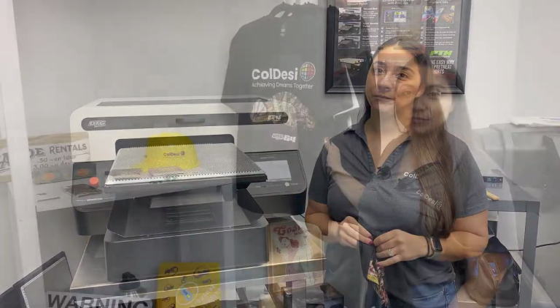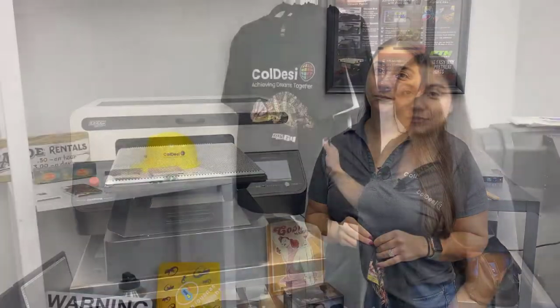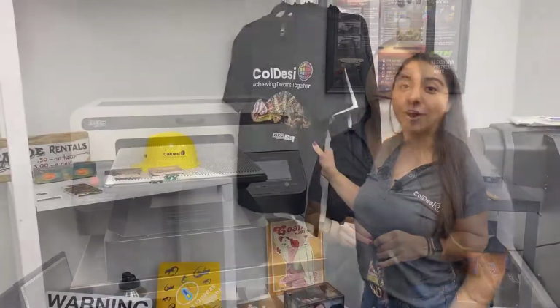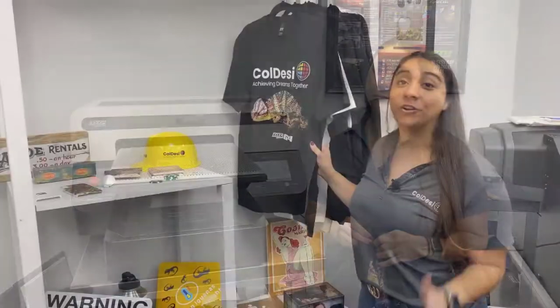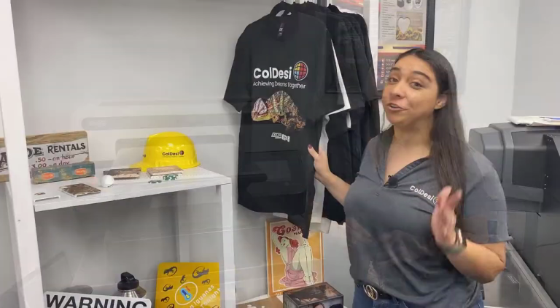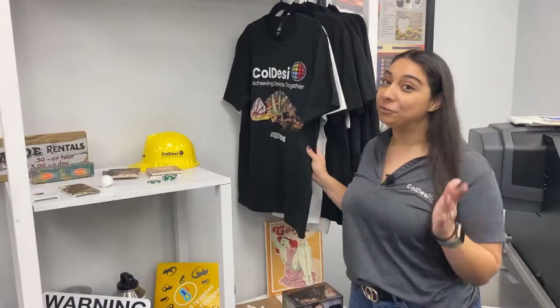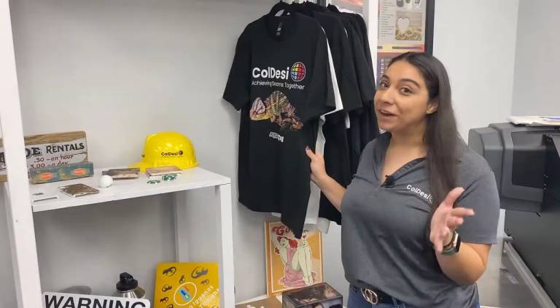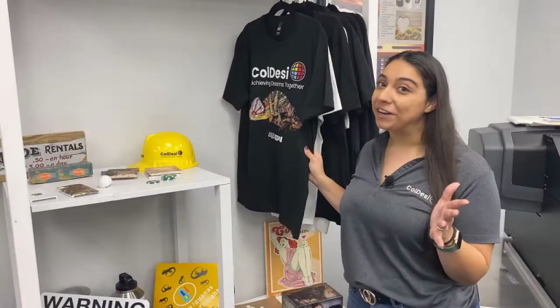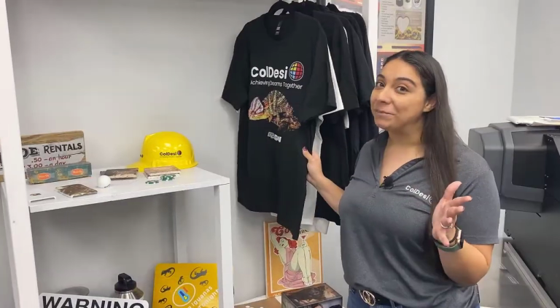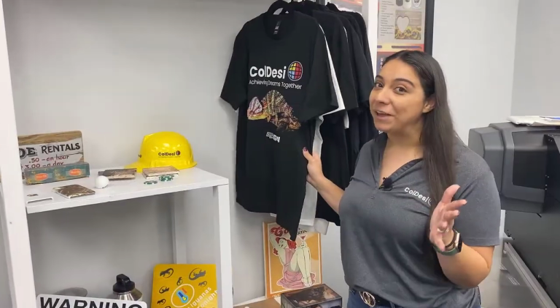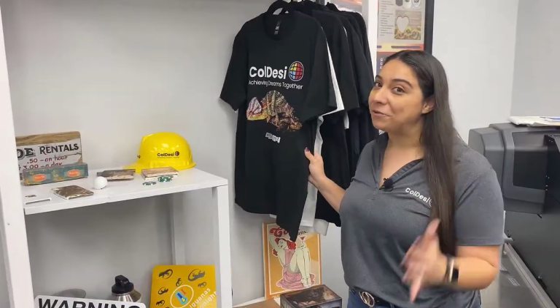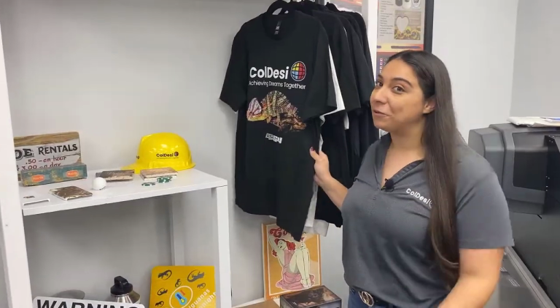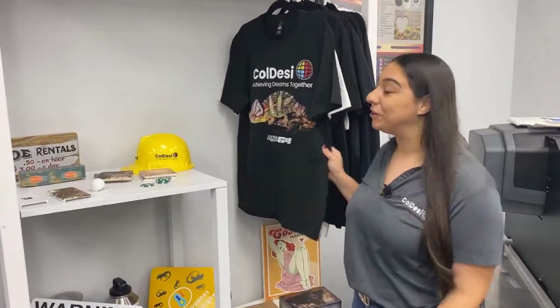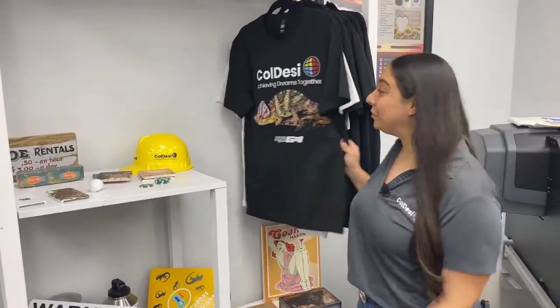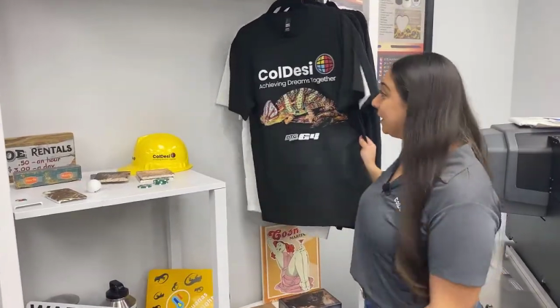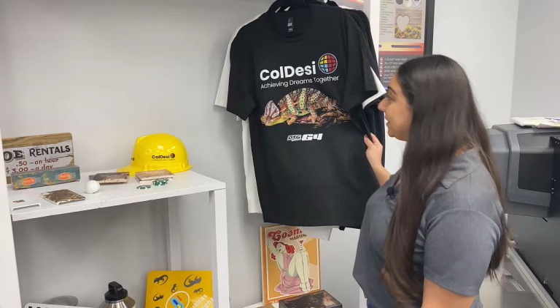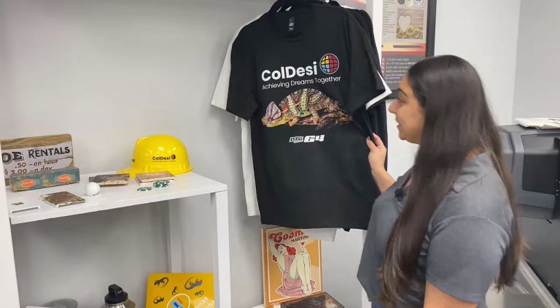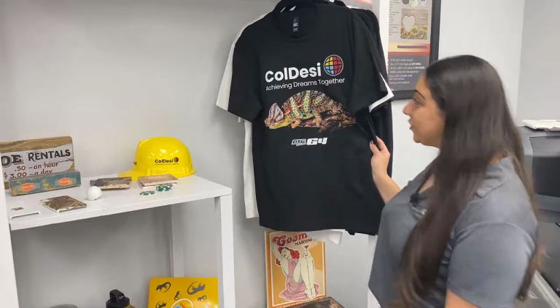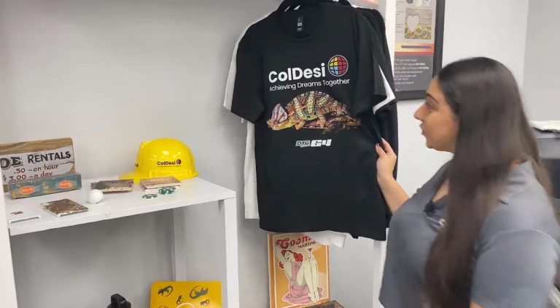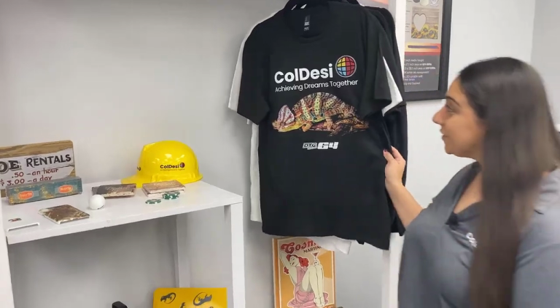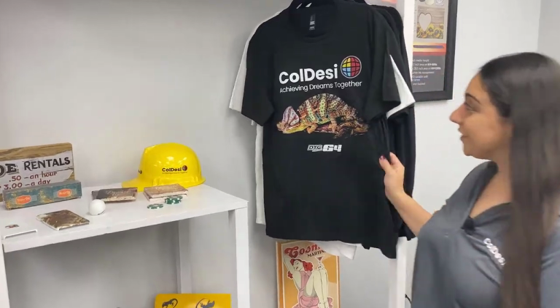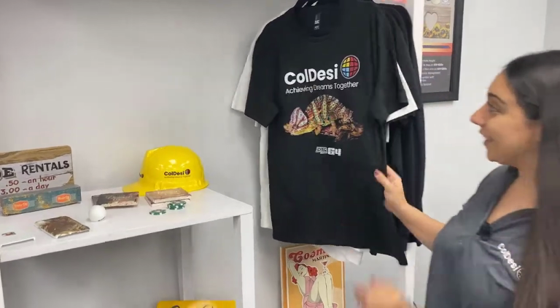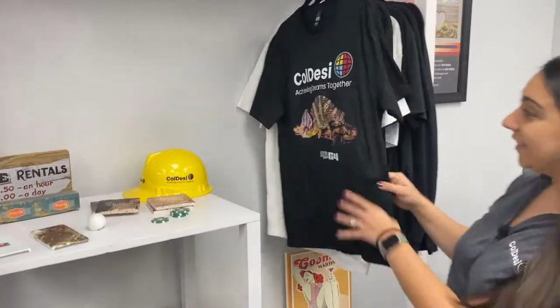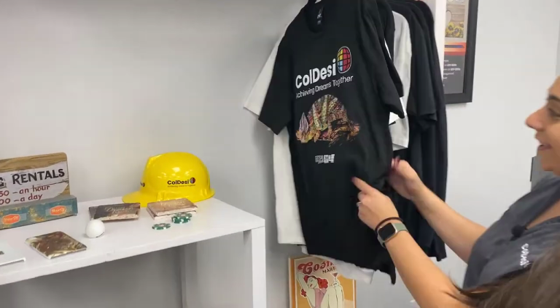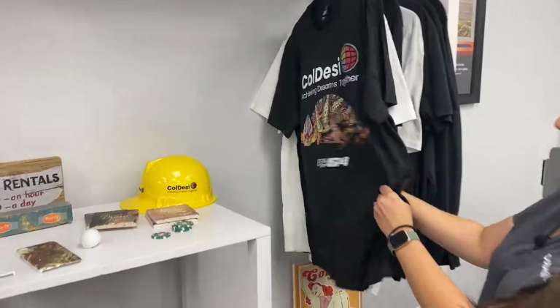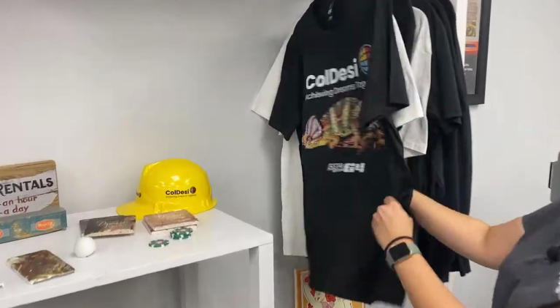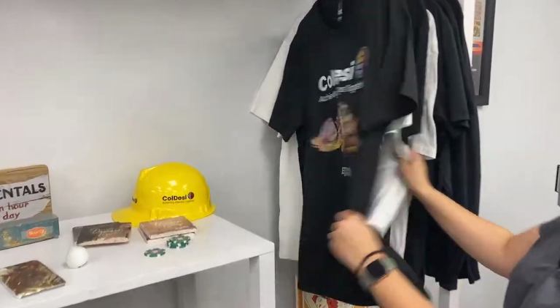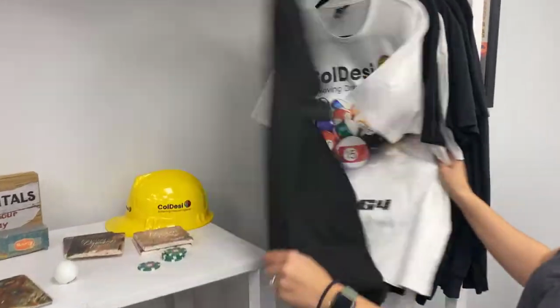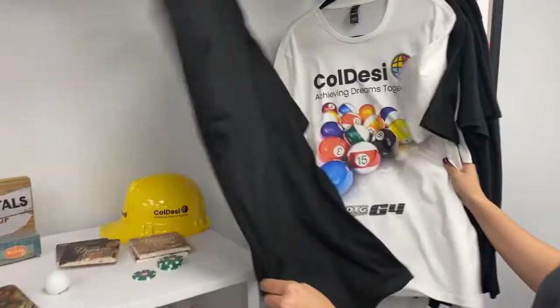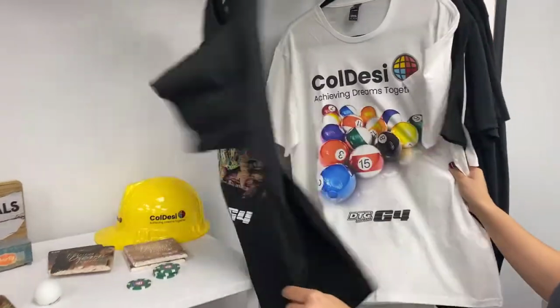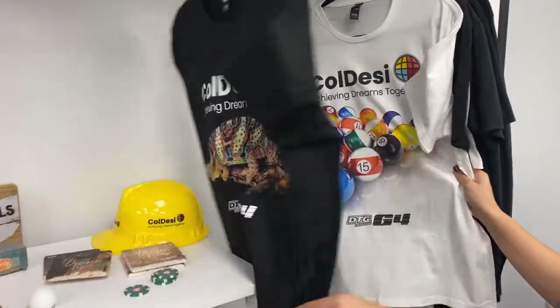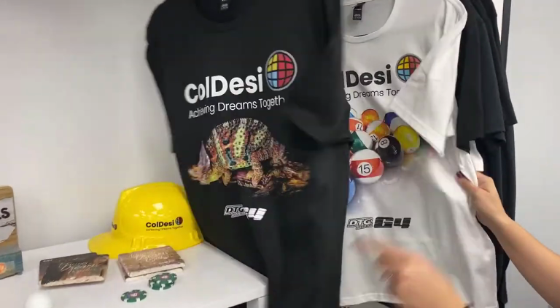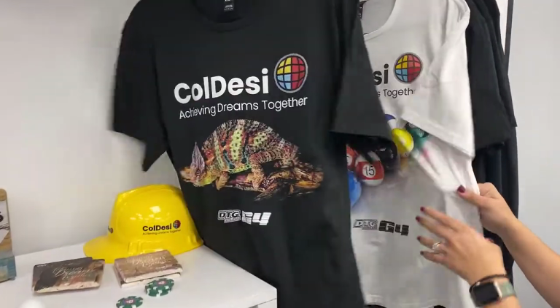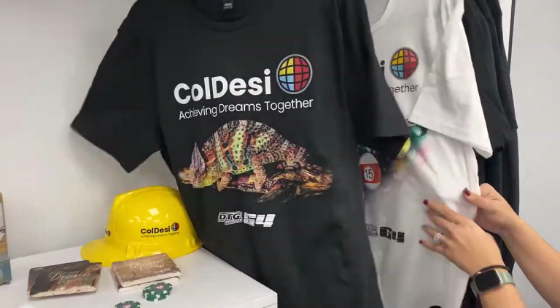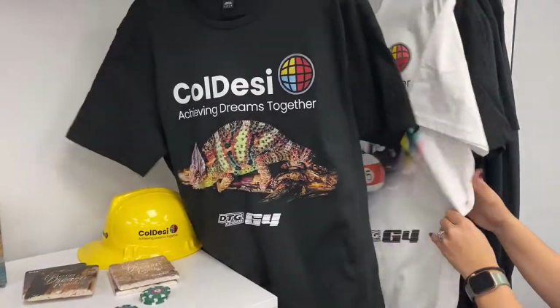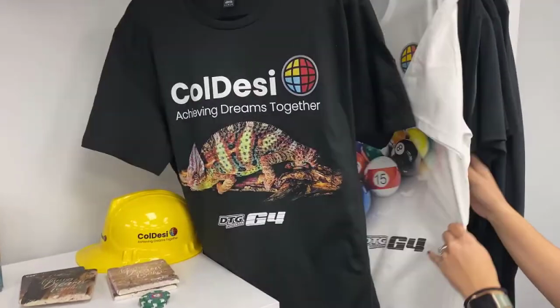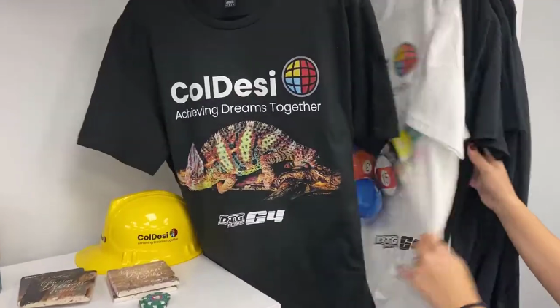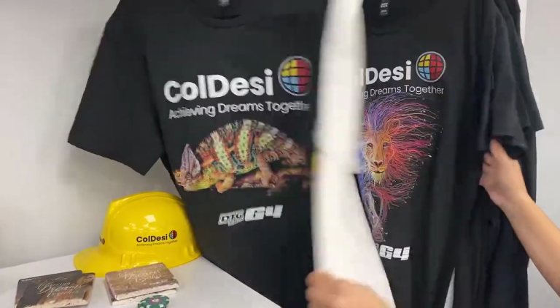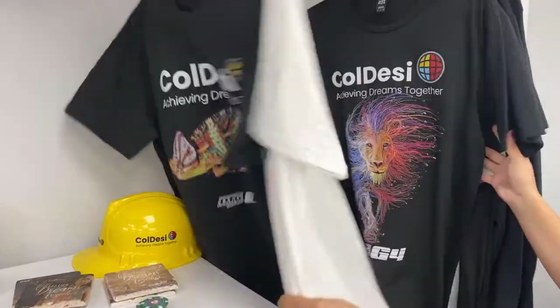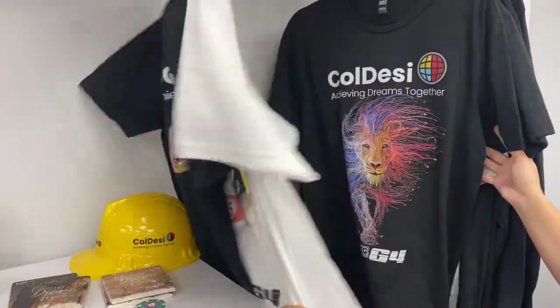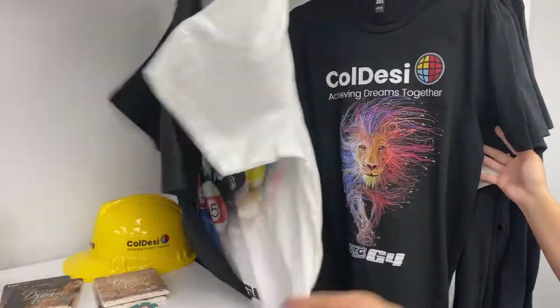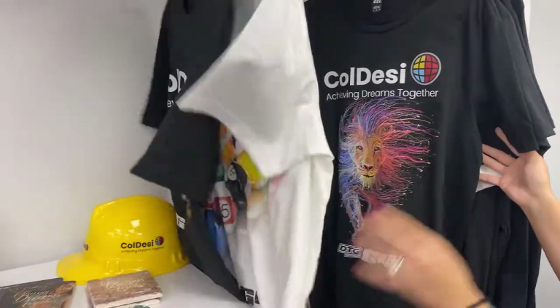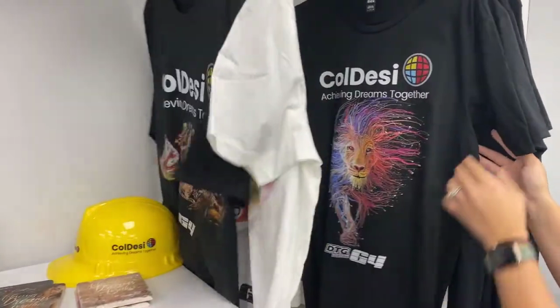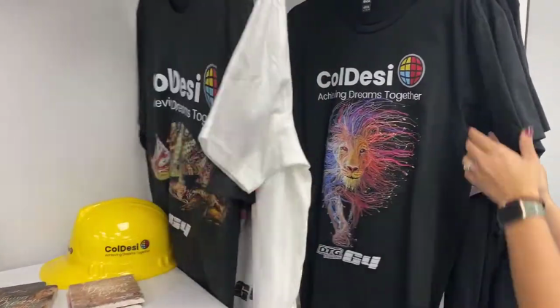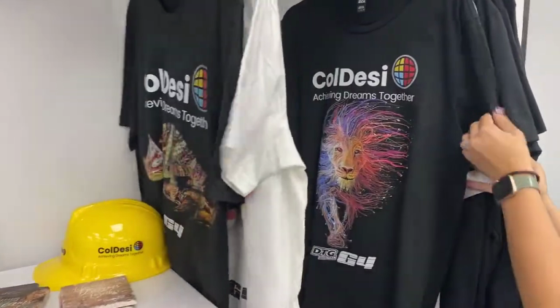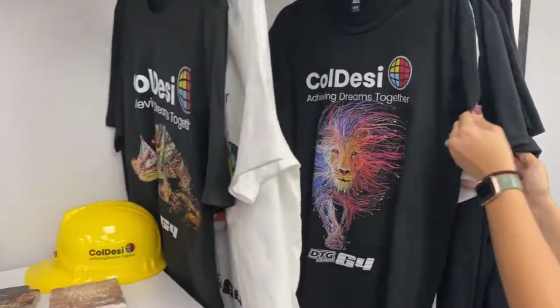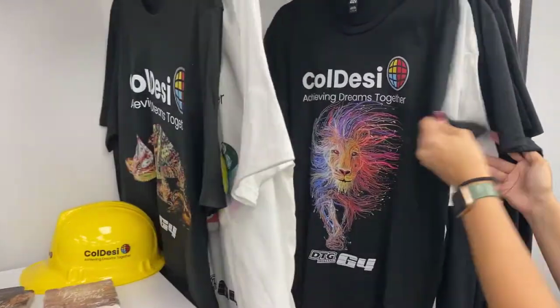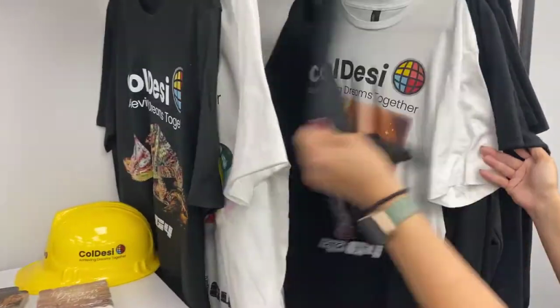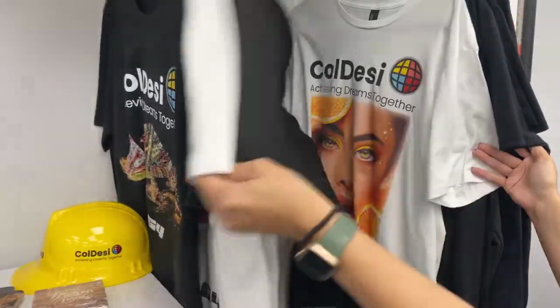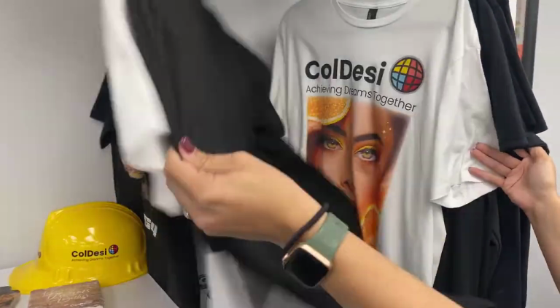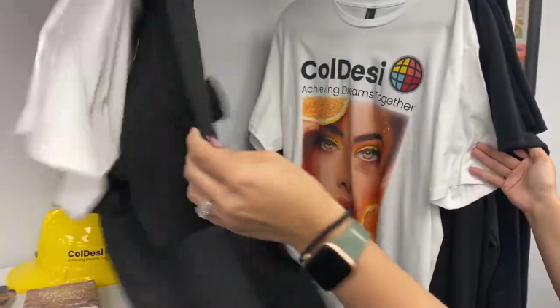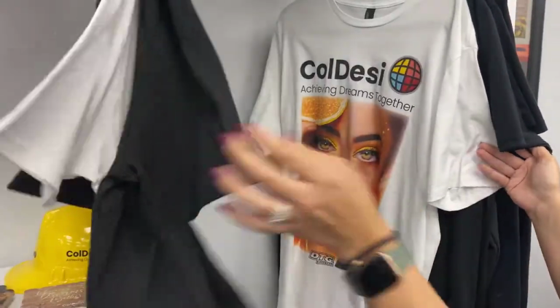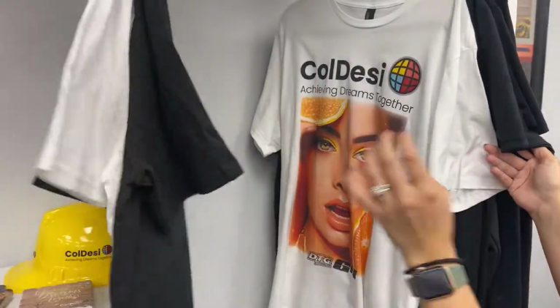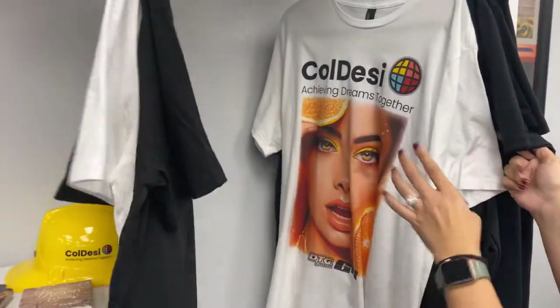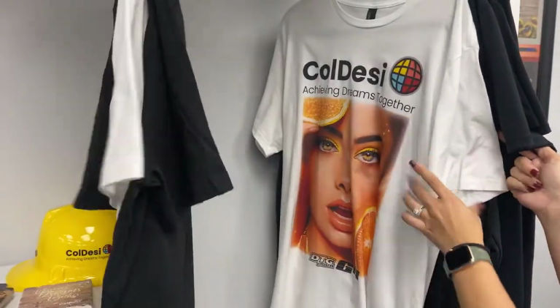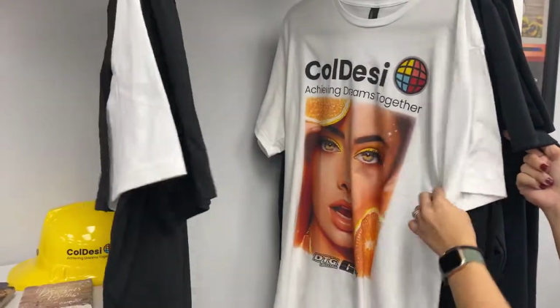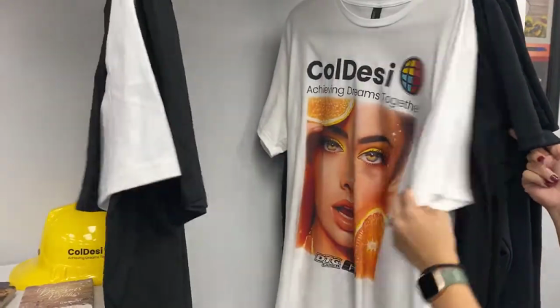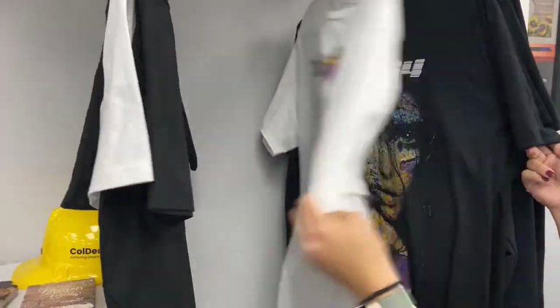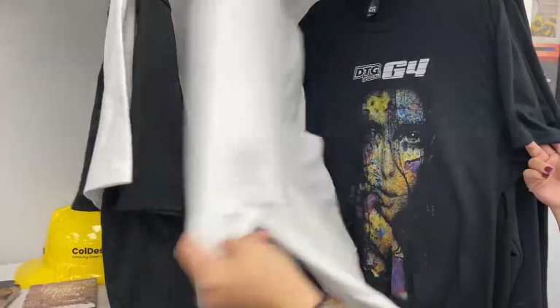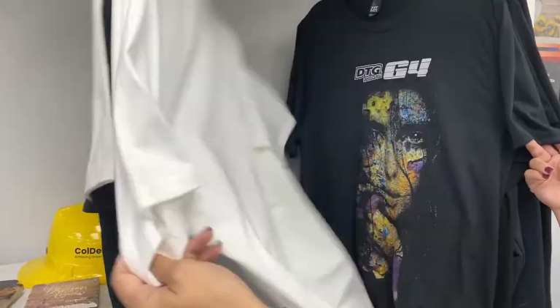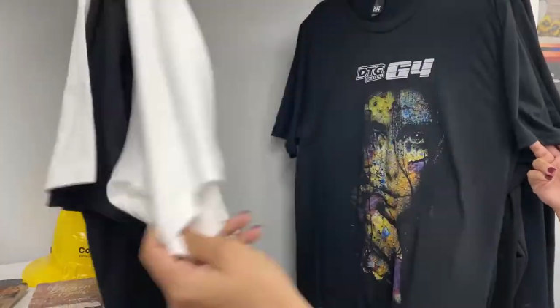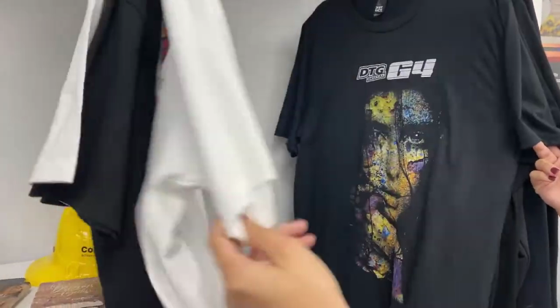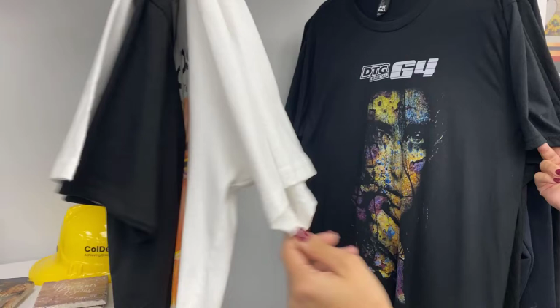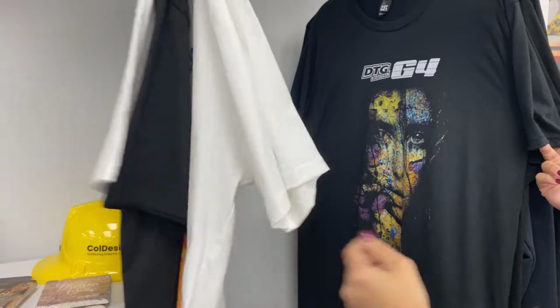Are you ready to make cool and unique t-shirts like this? Then visit coldesi.com and live chat with one of our pros.